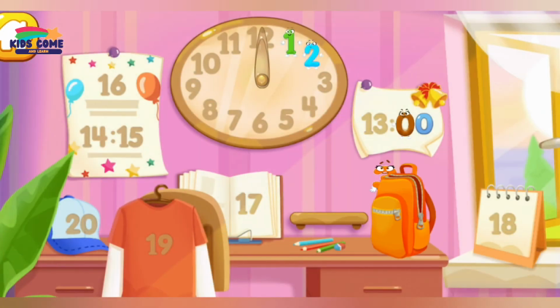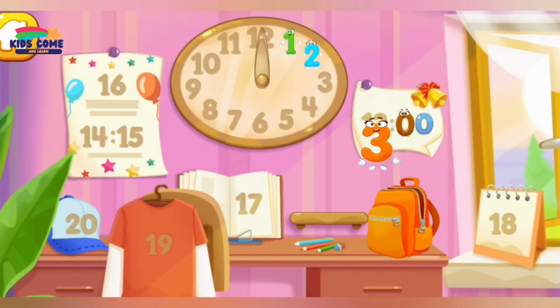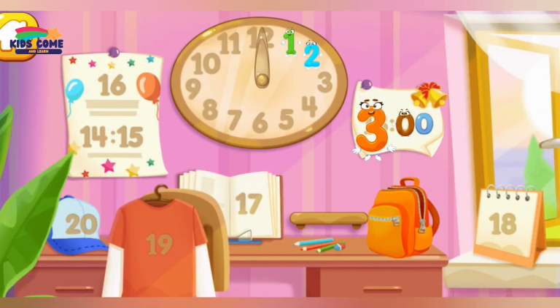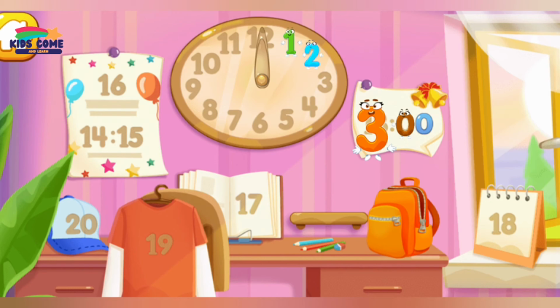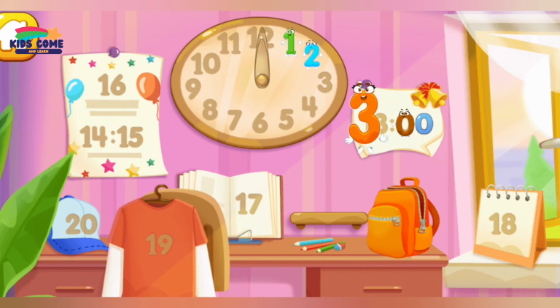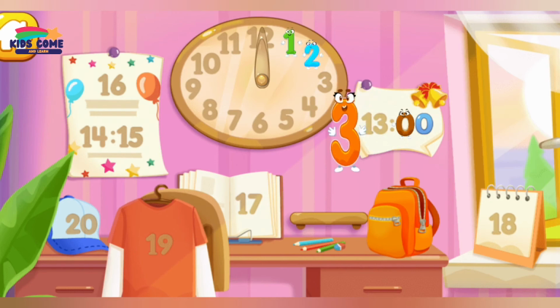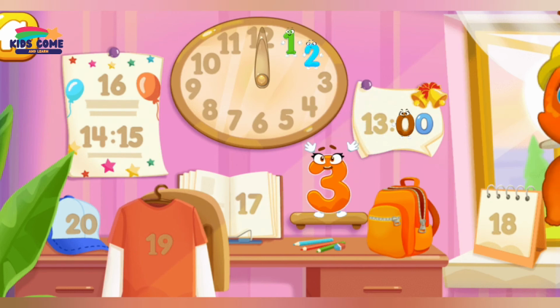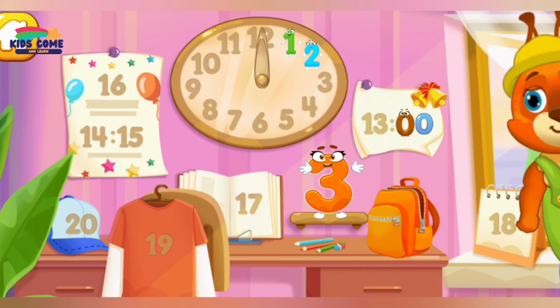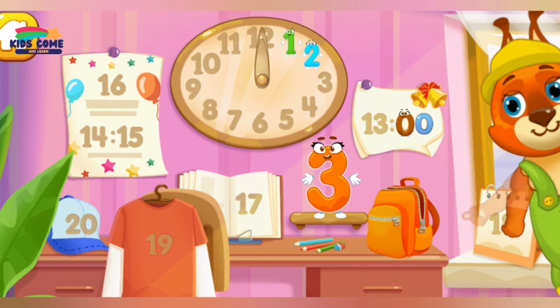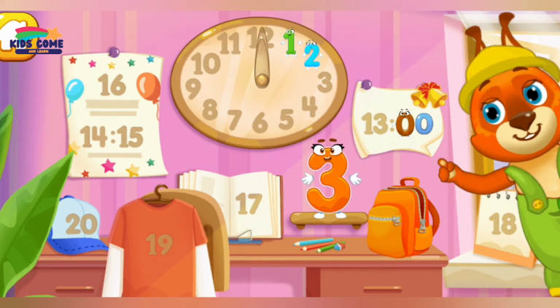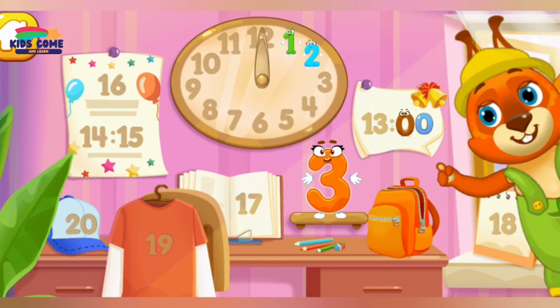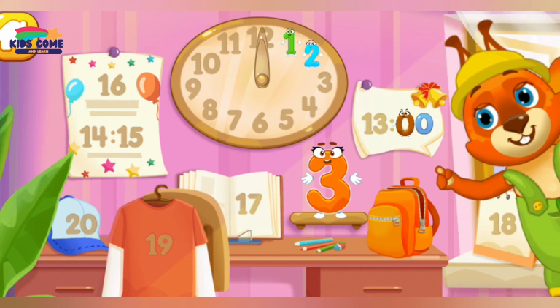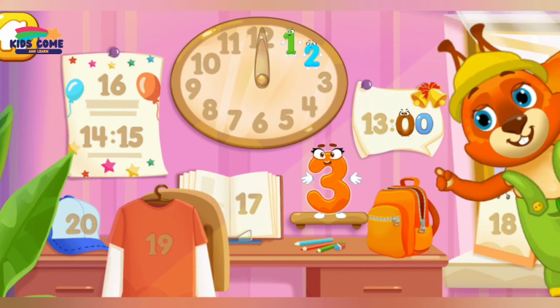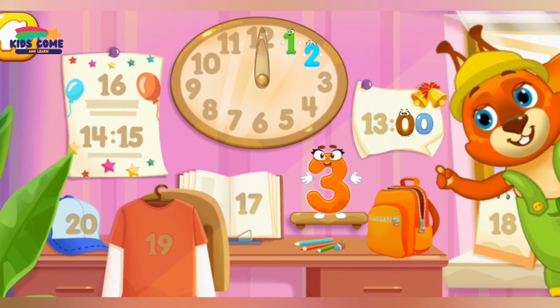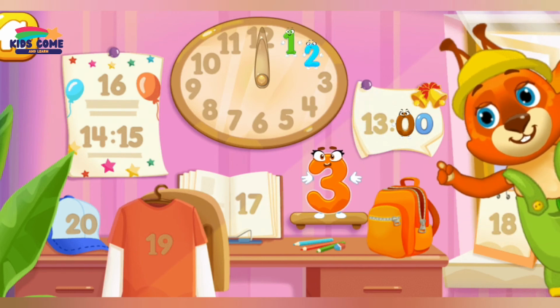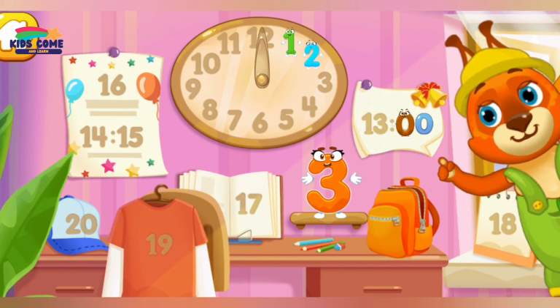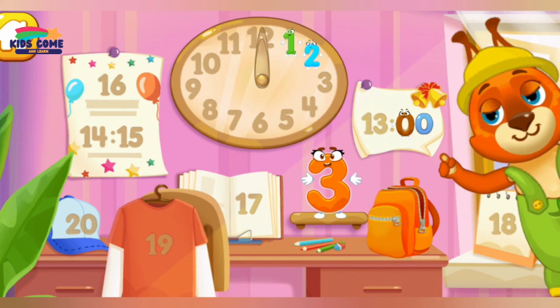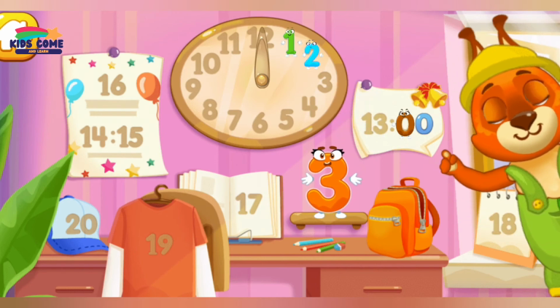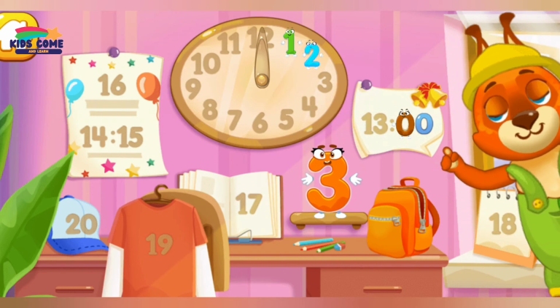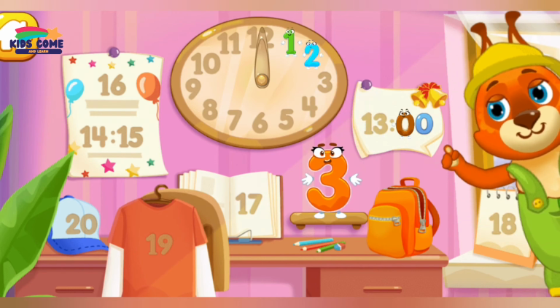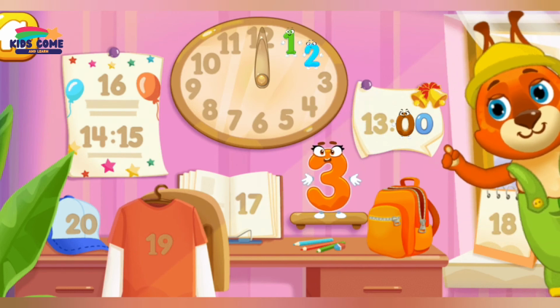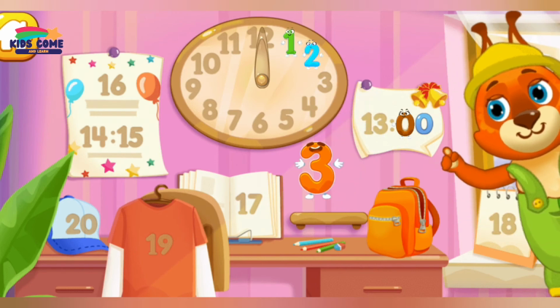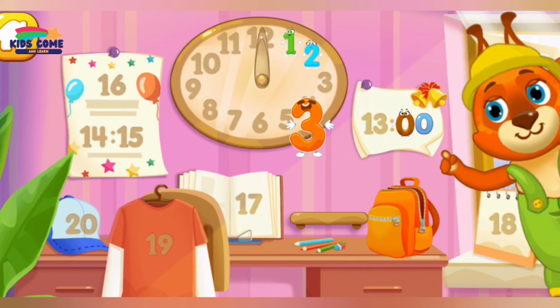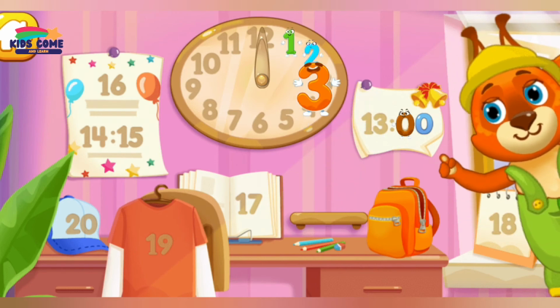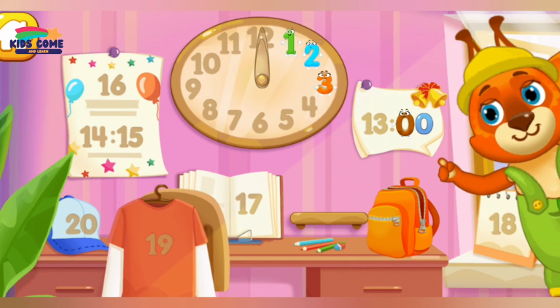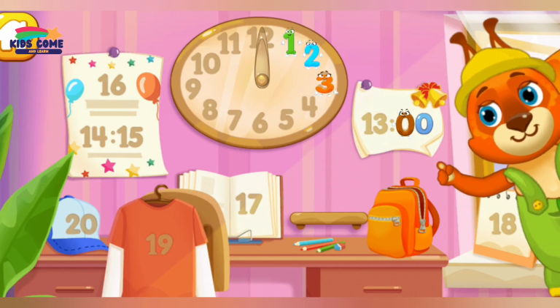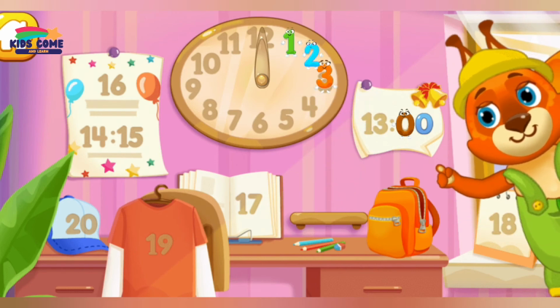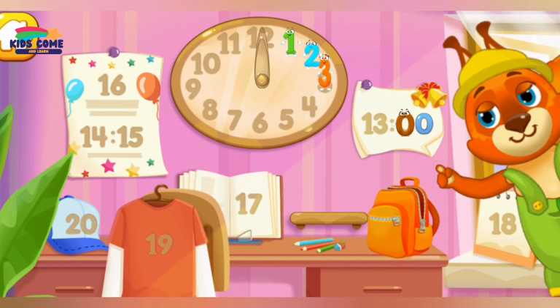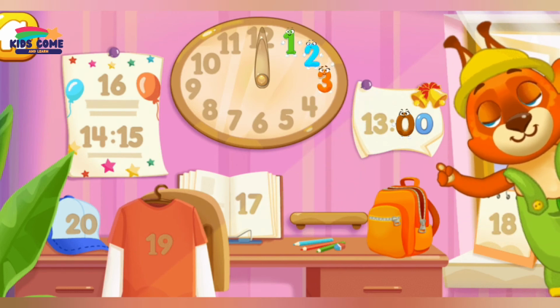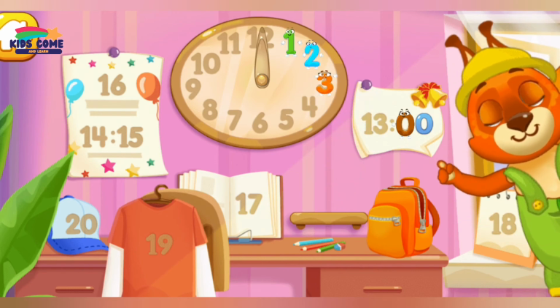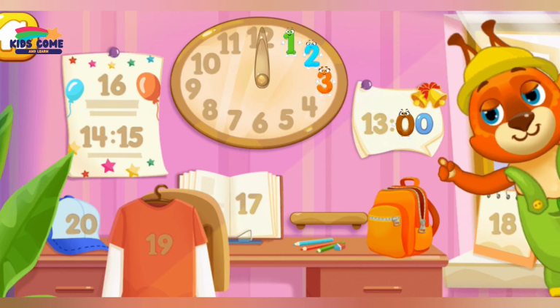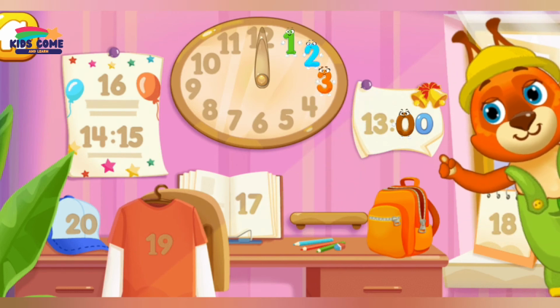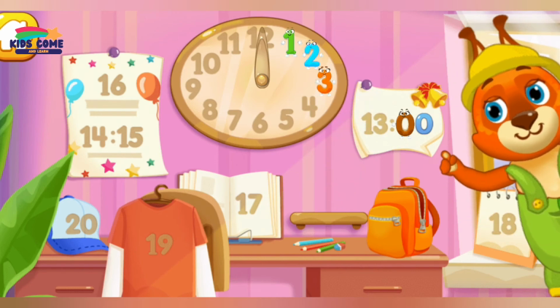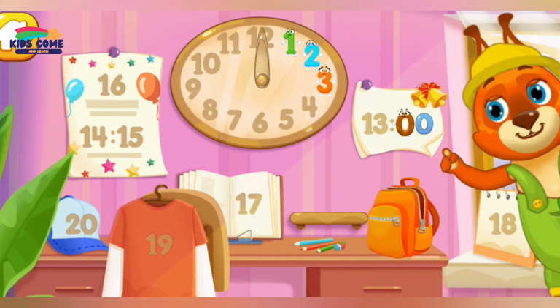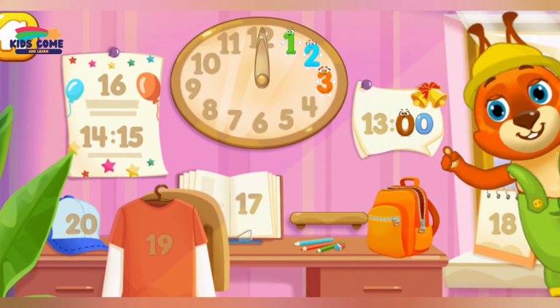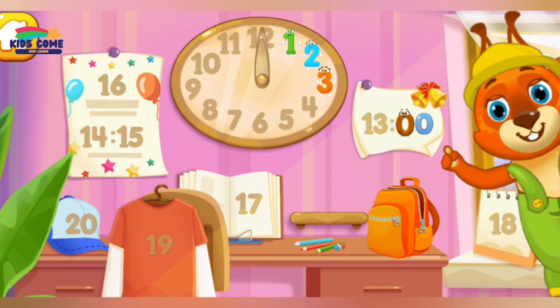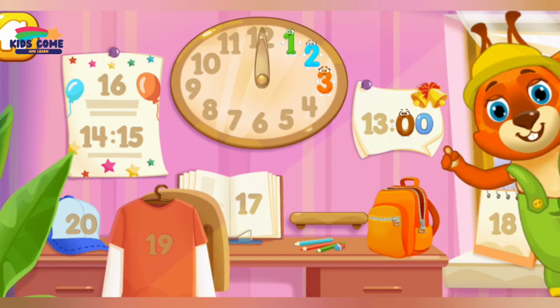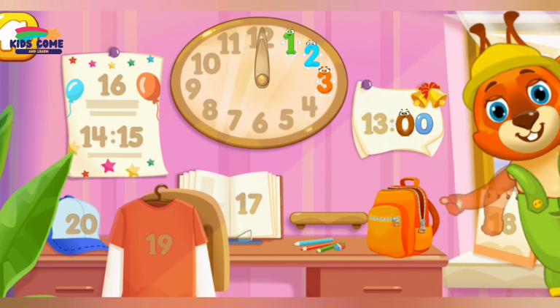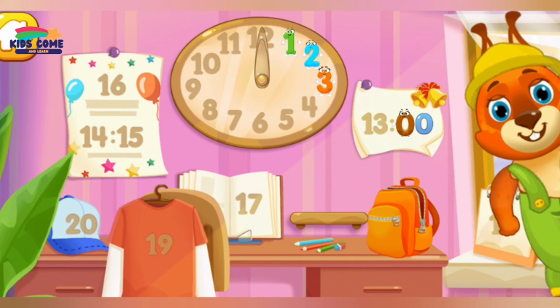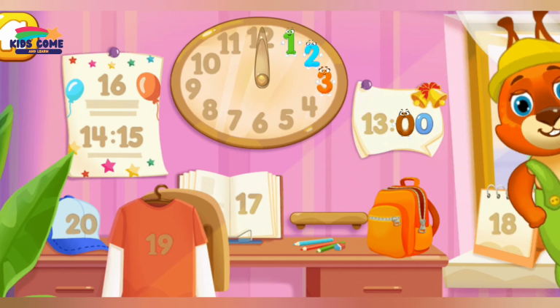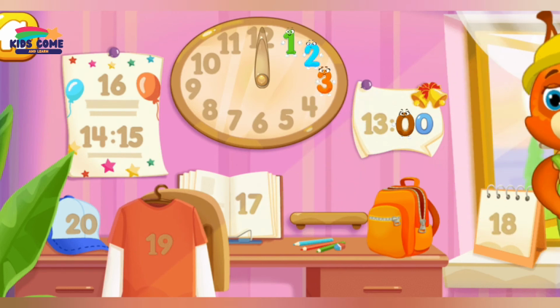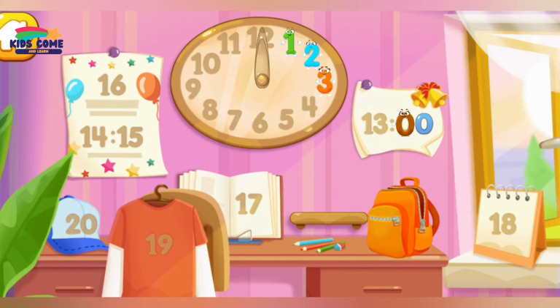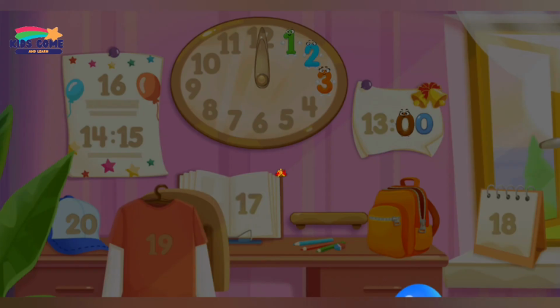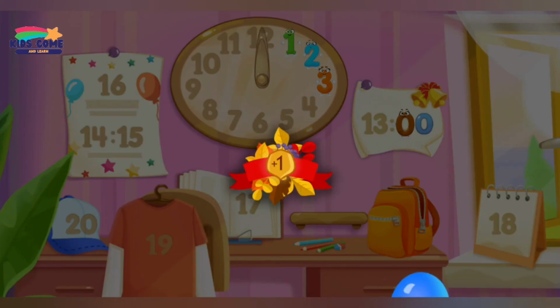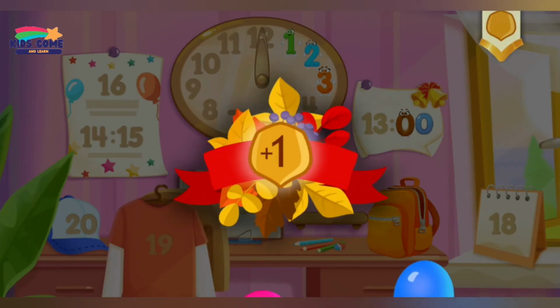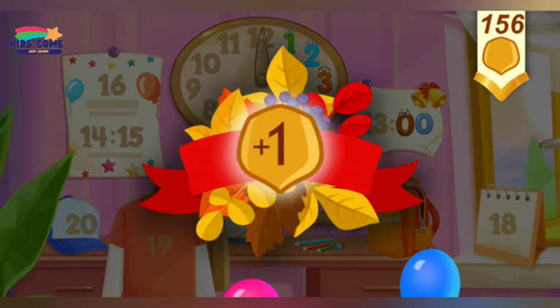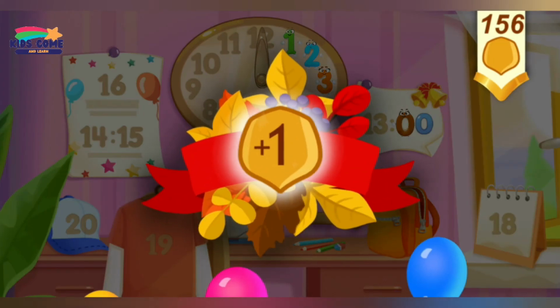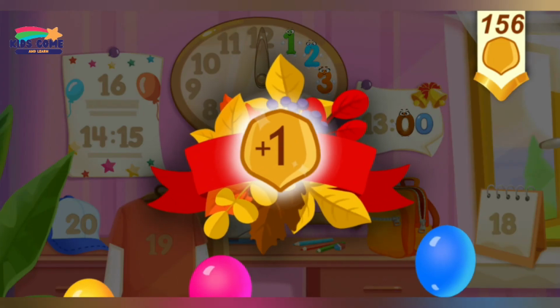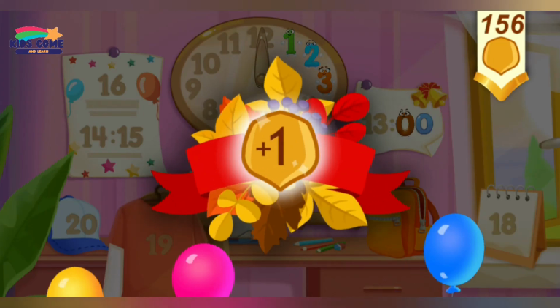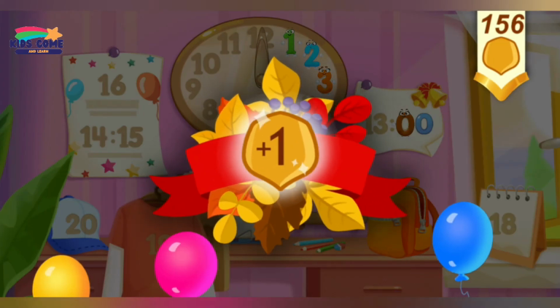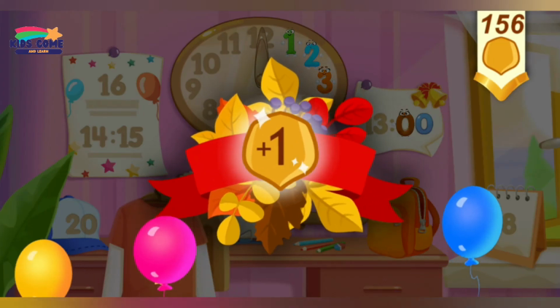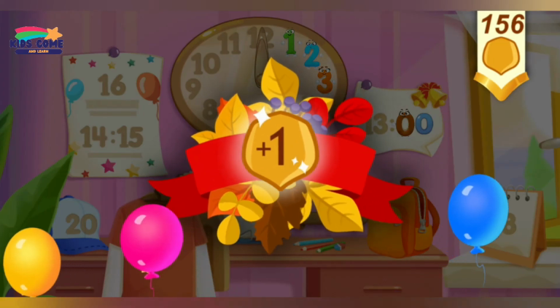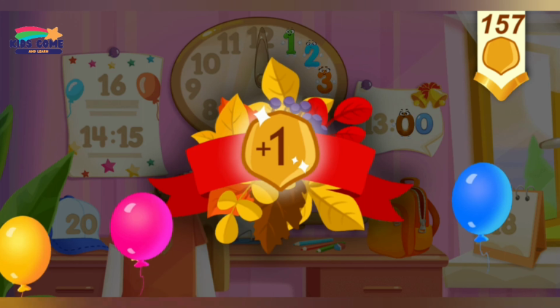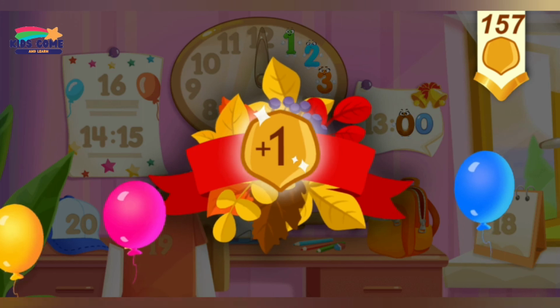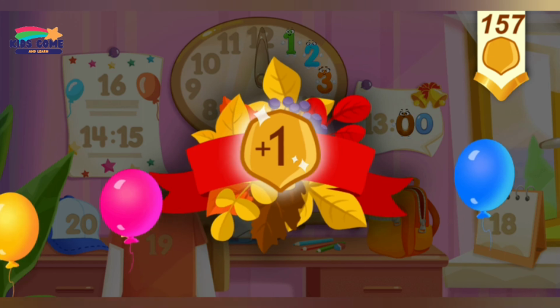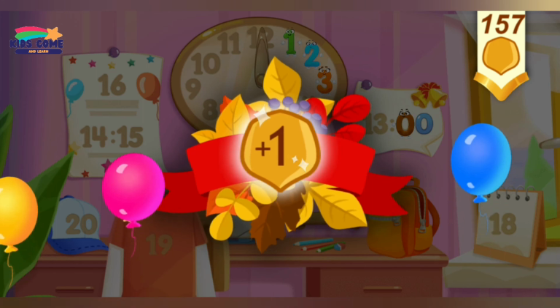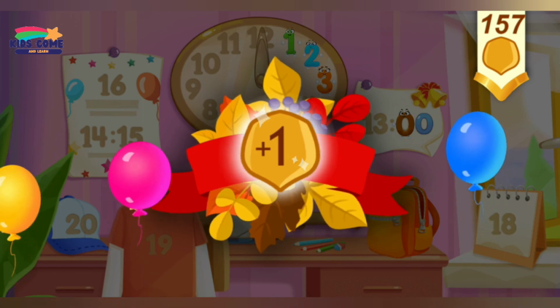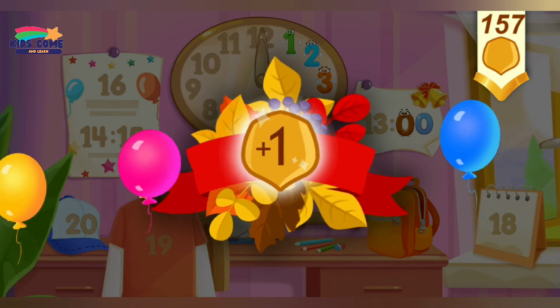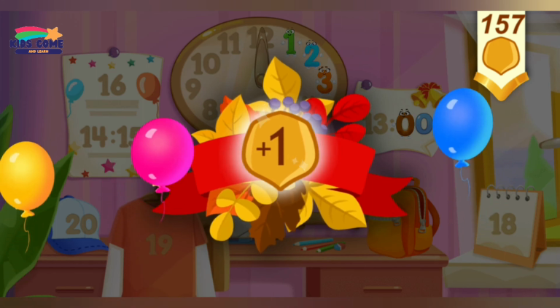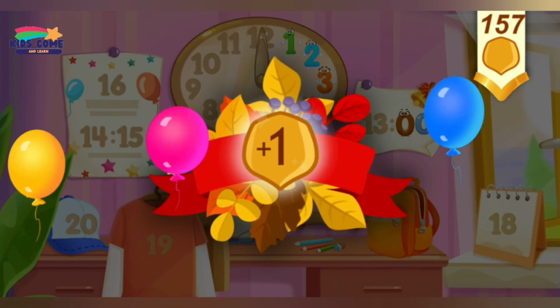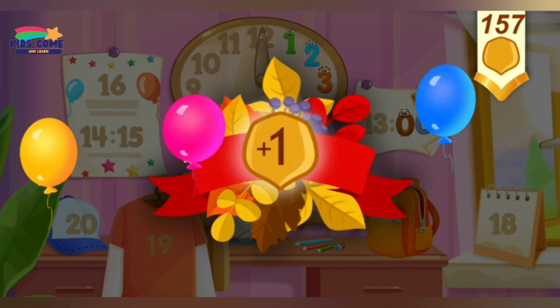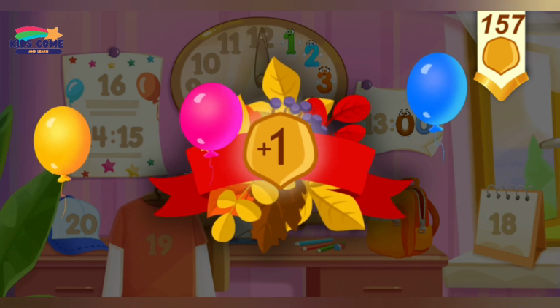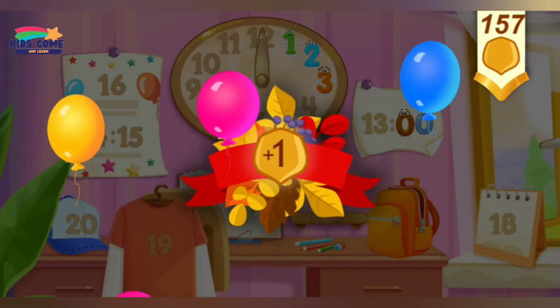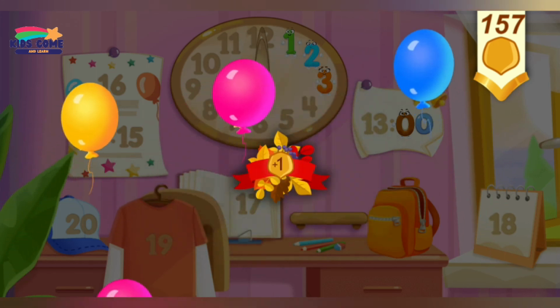Put the number three in its place. Thanks for the help! You've earned a nut for the squirrel!